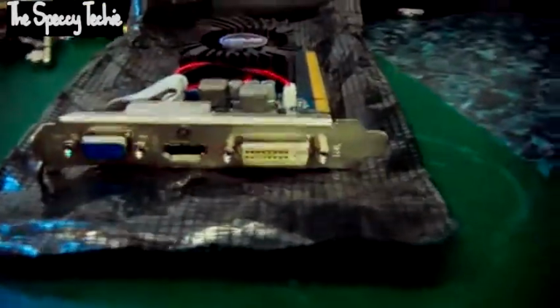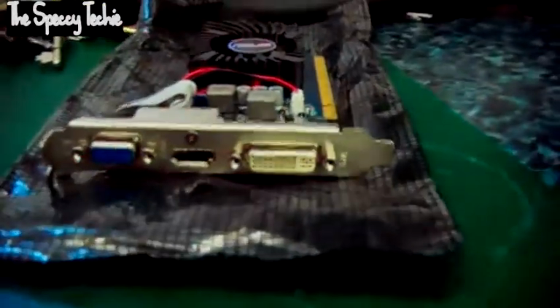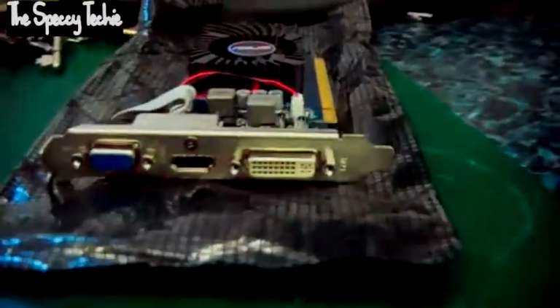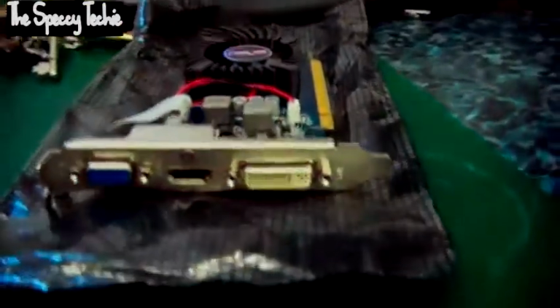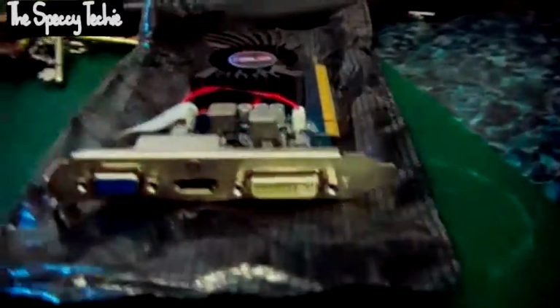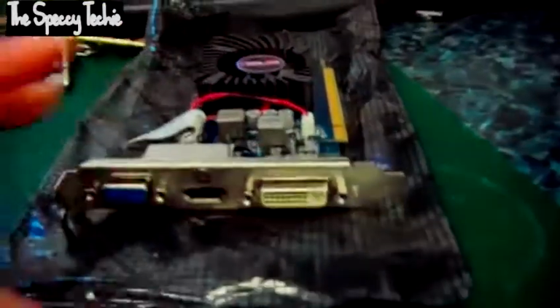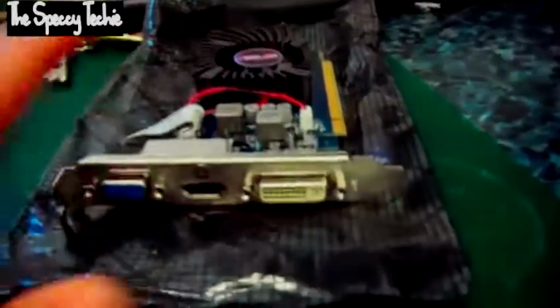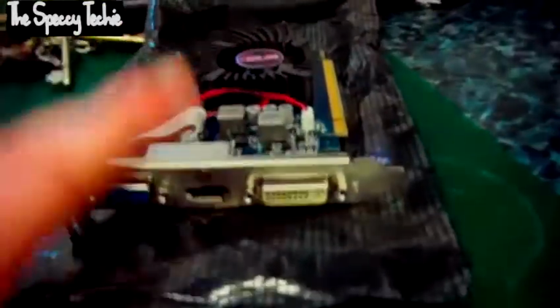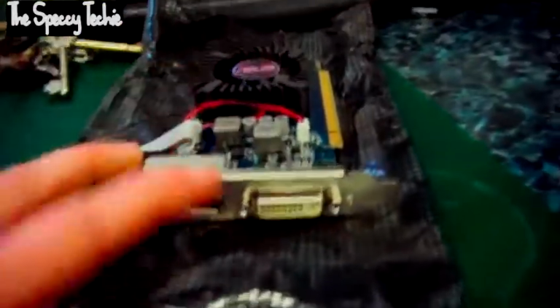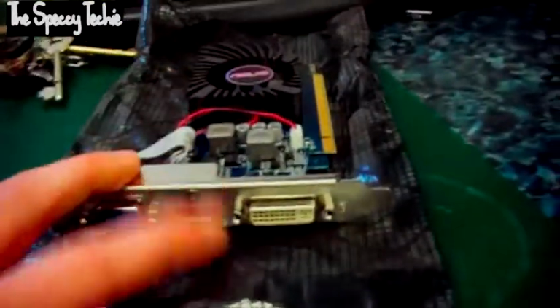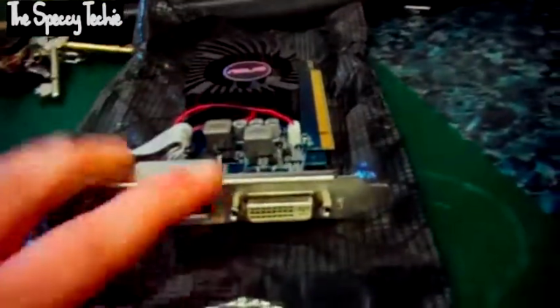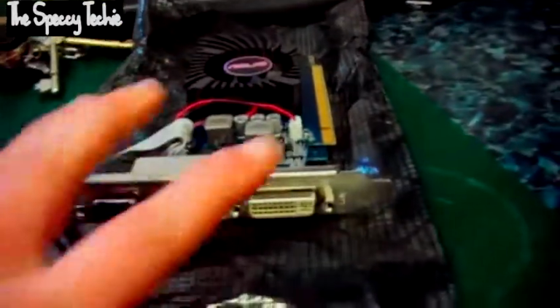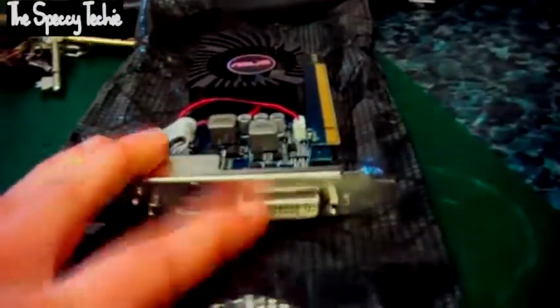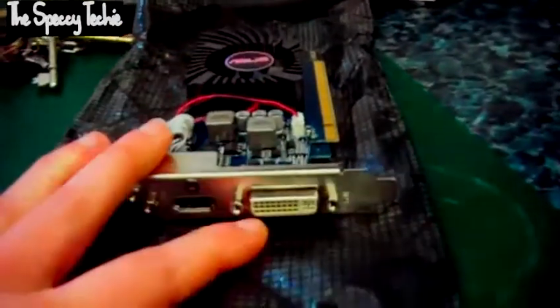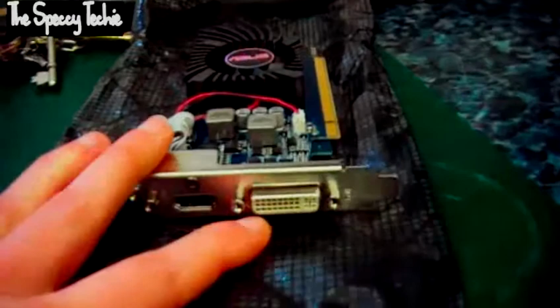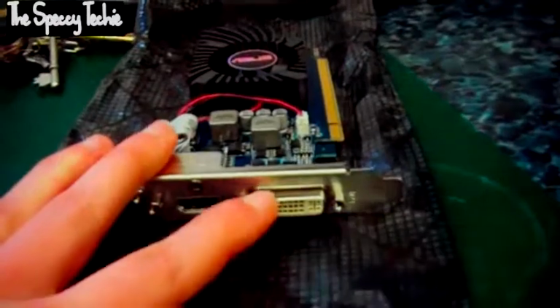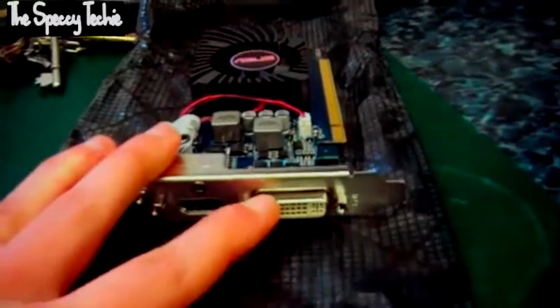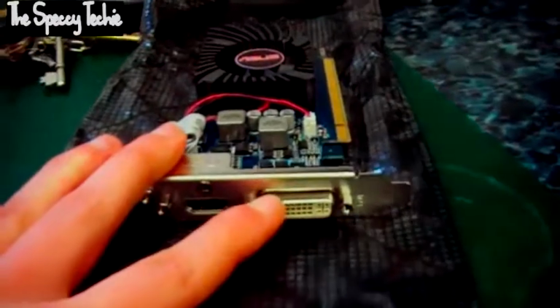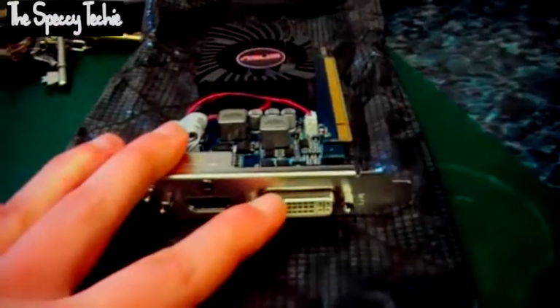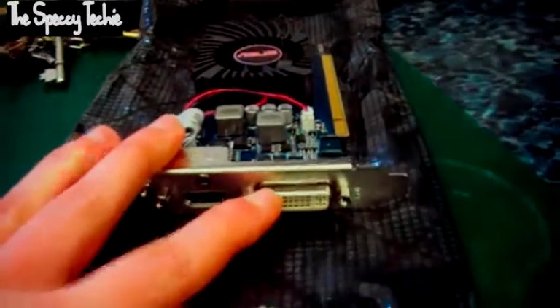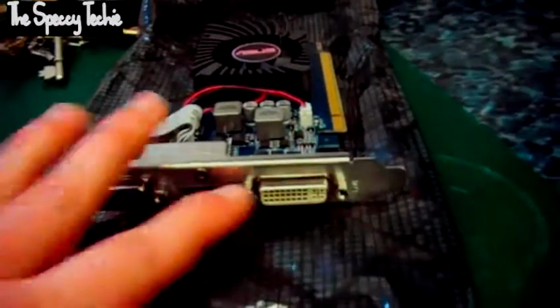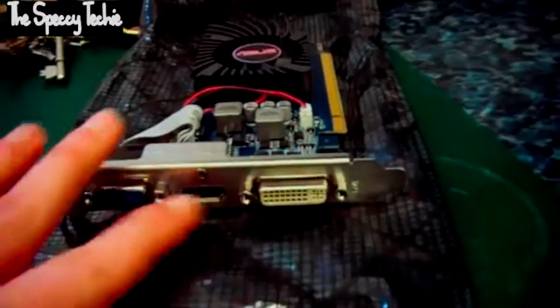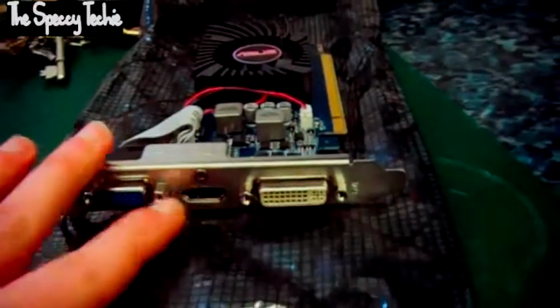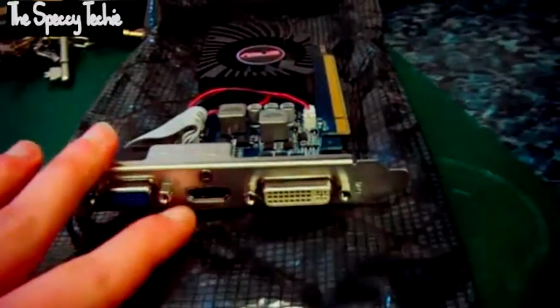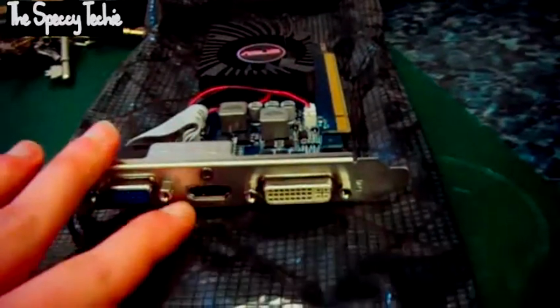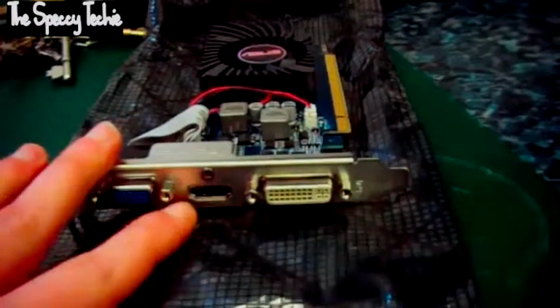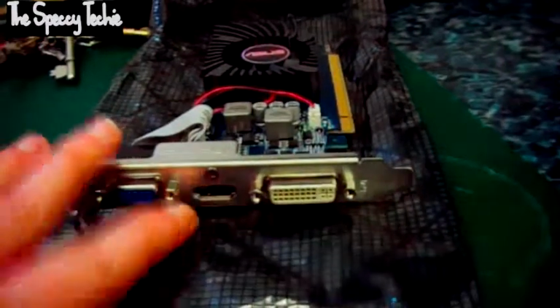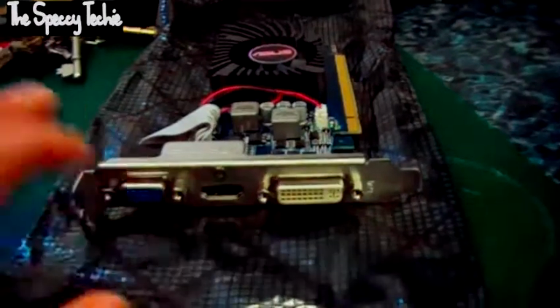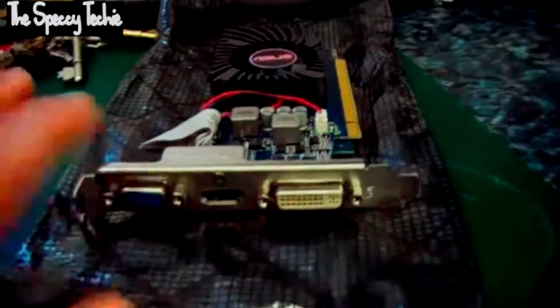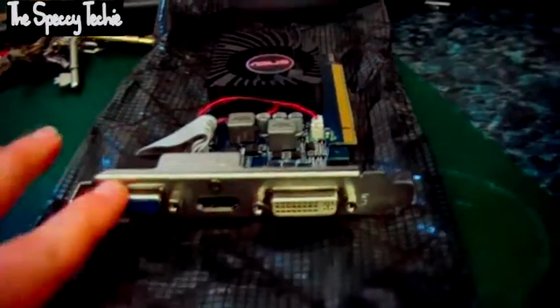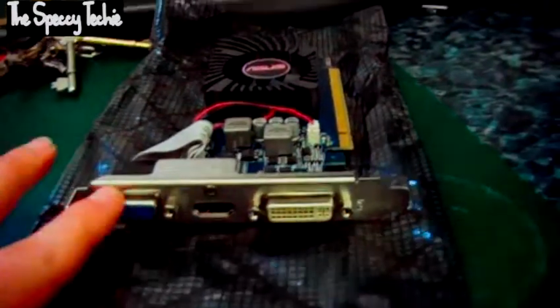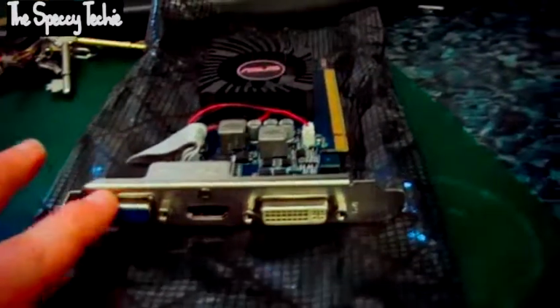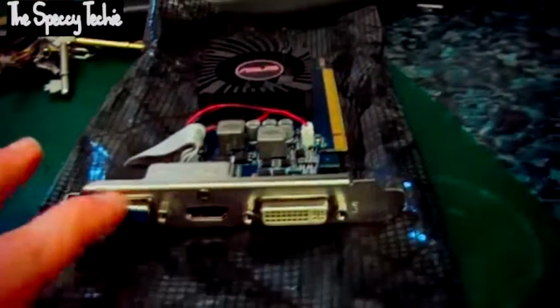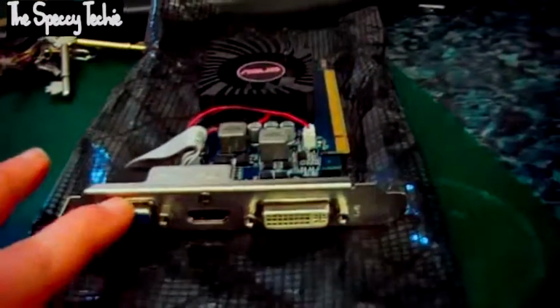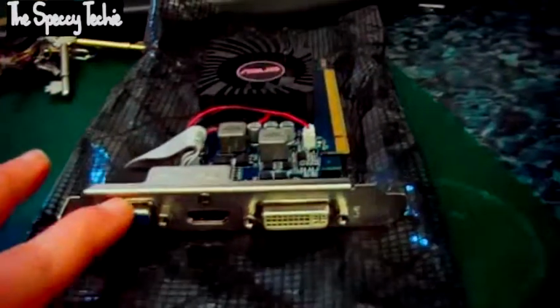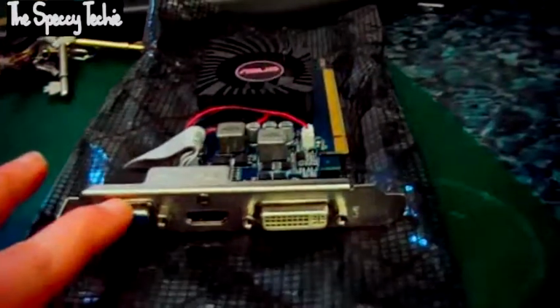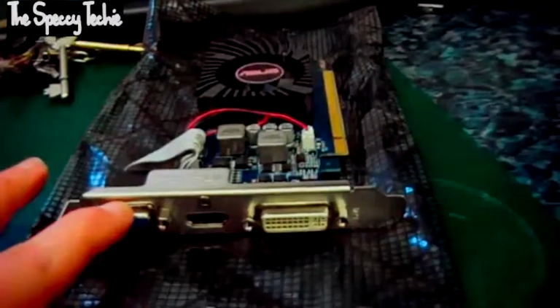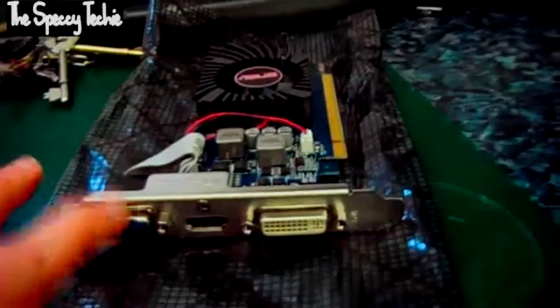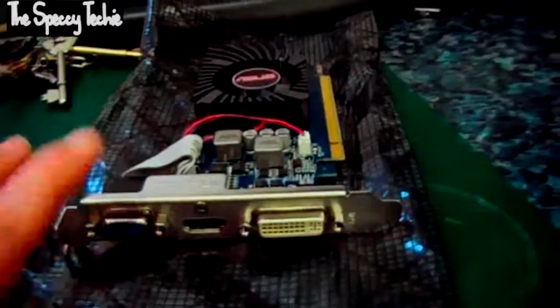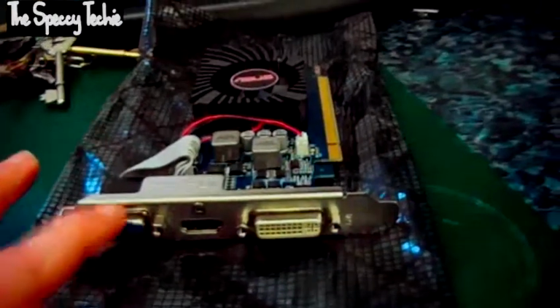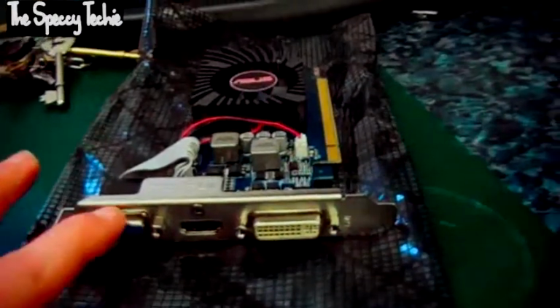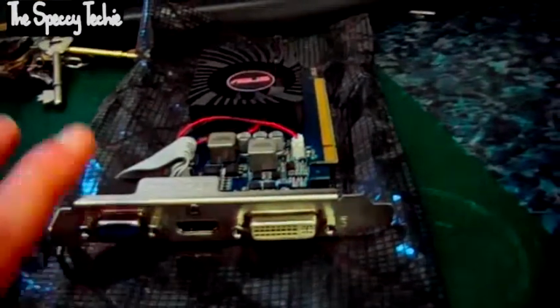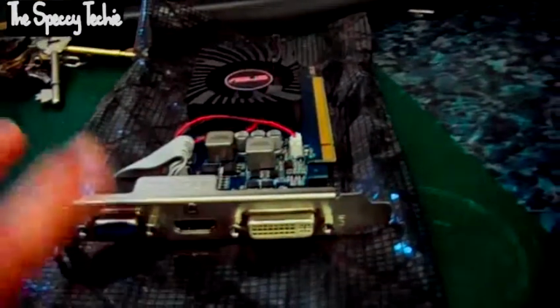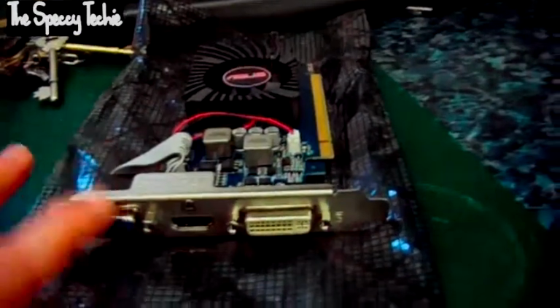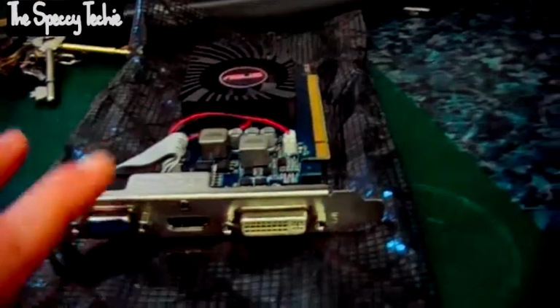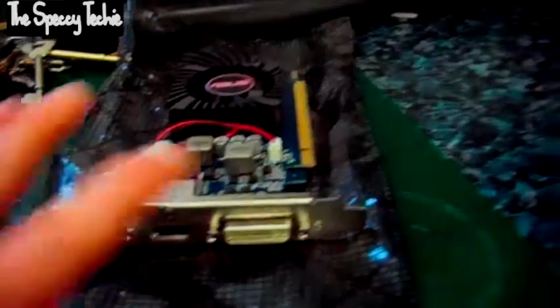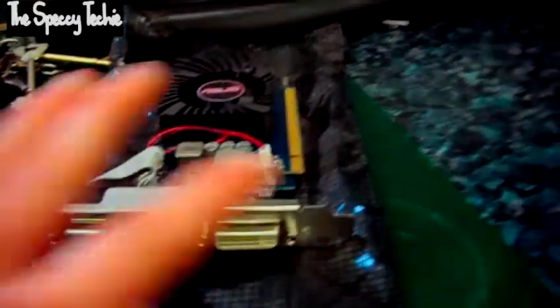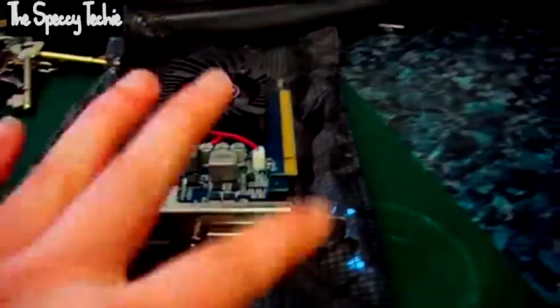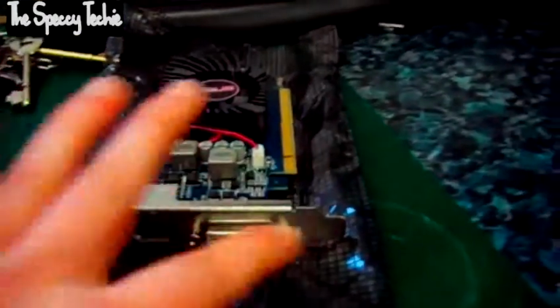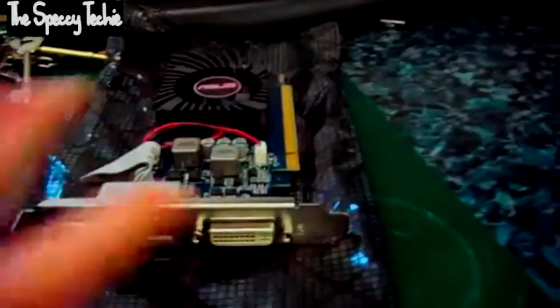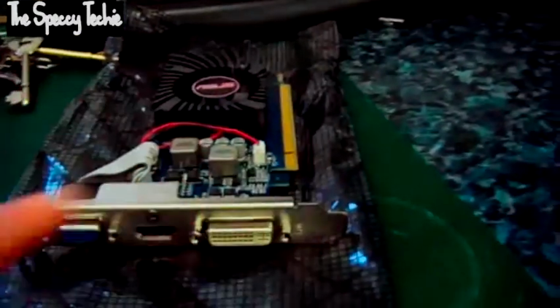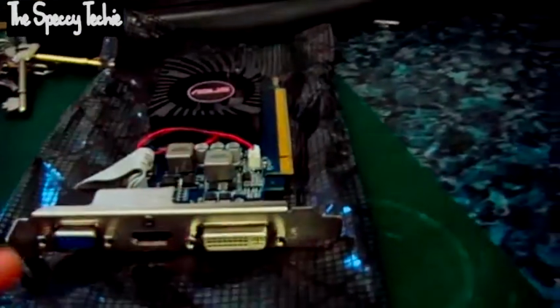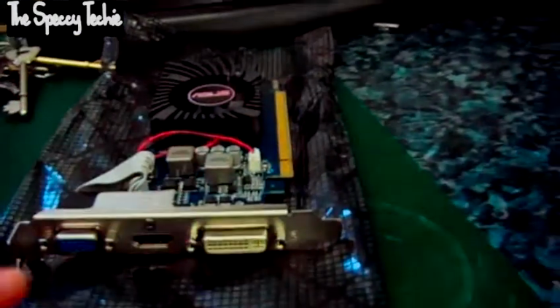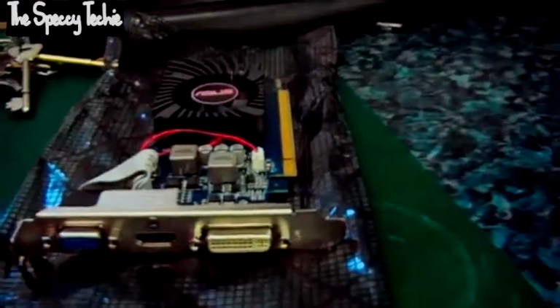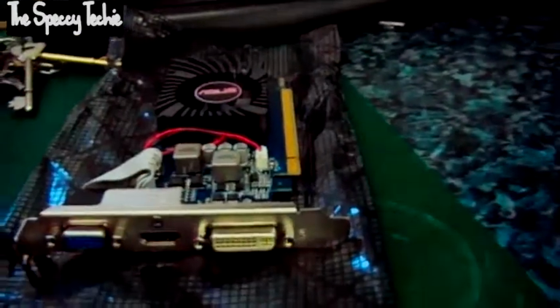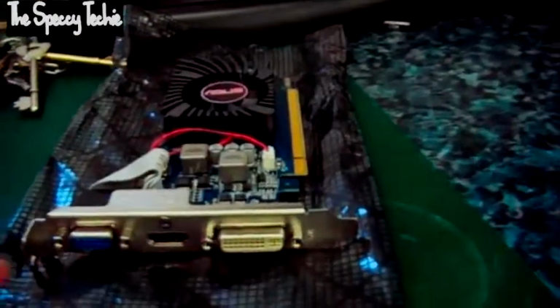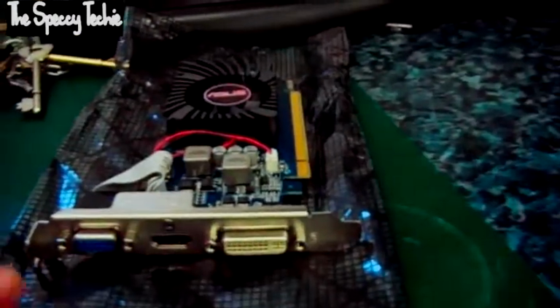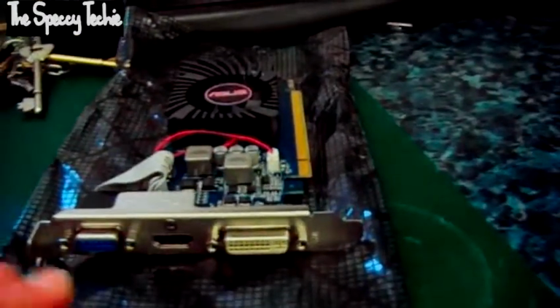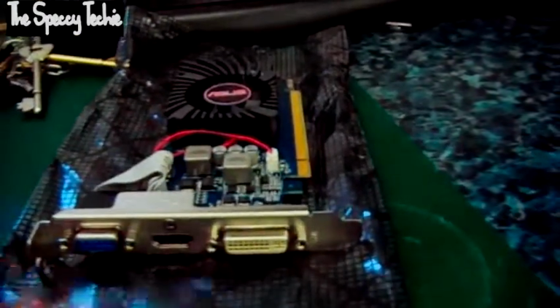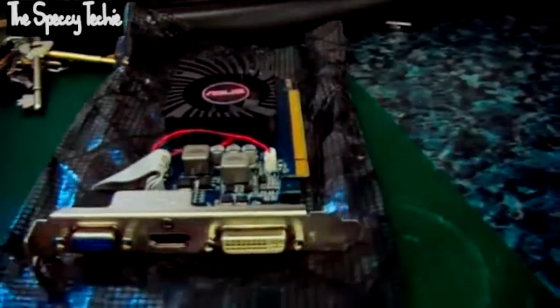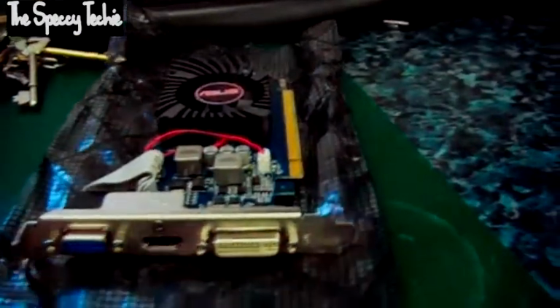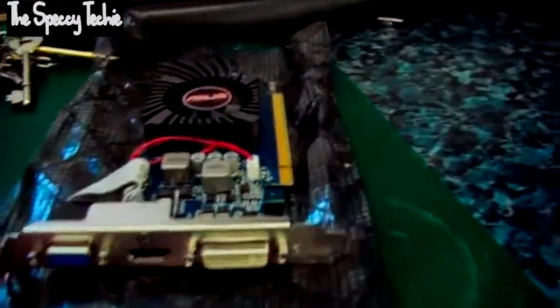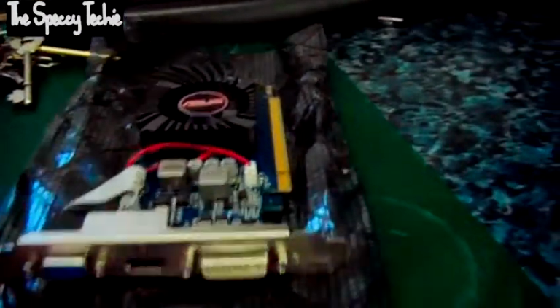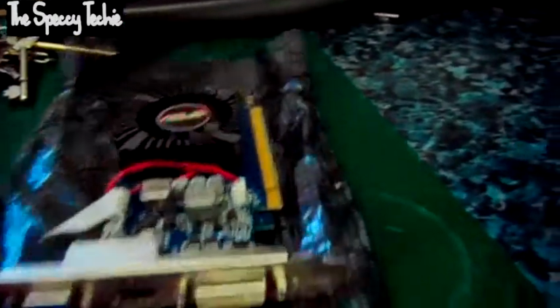You can see you've got DVI, HDMI, and VGA output, so it gives you maximum compatibility.